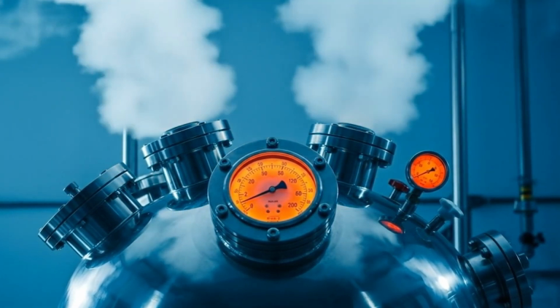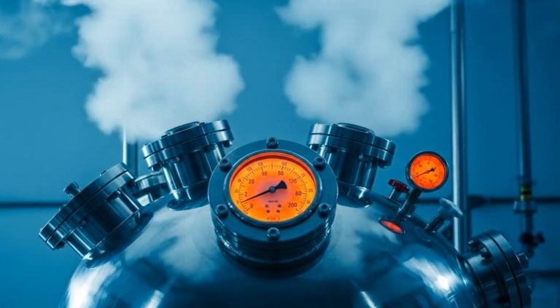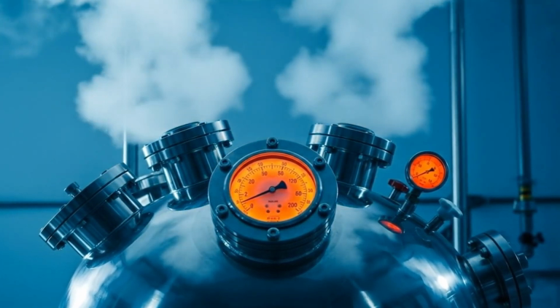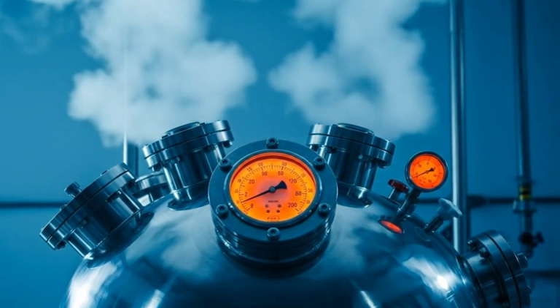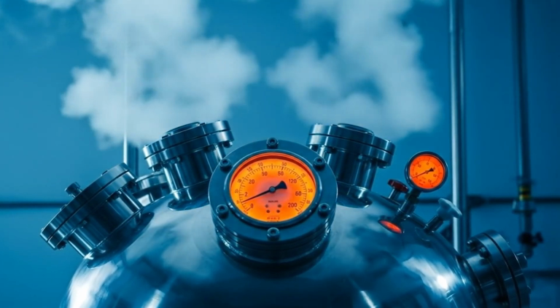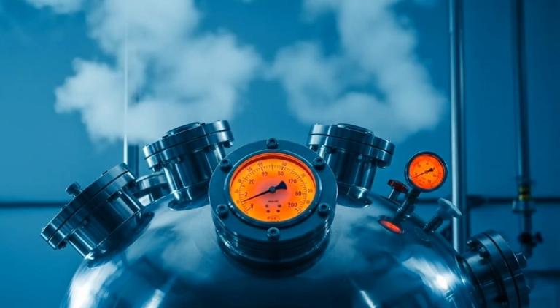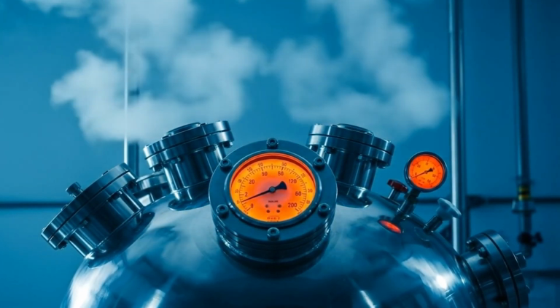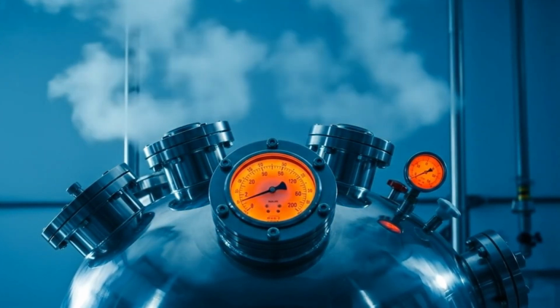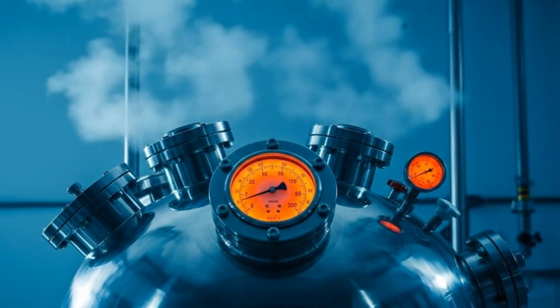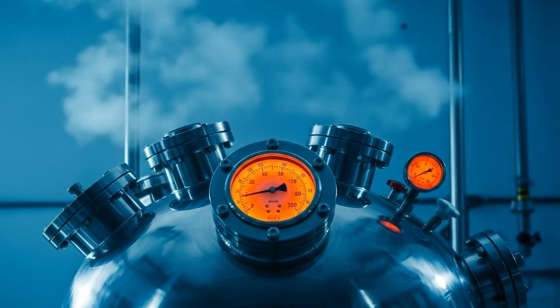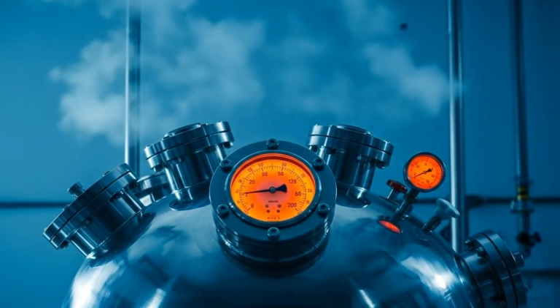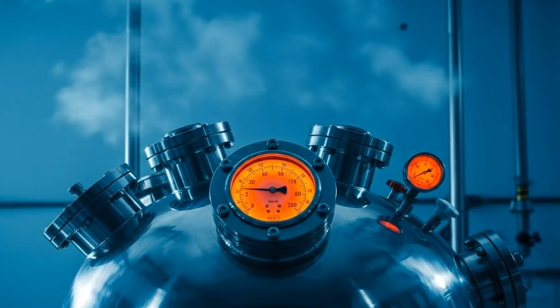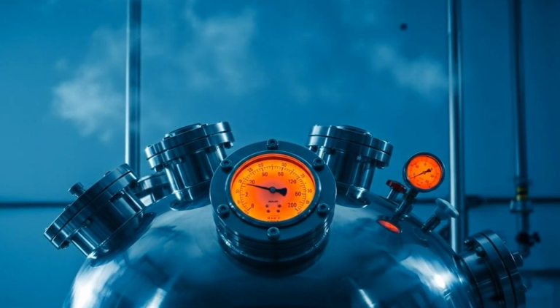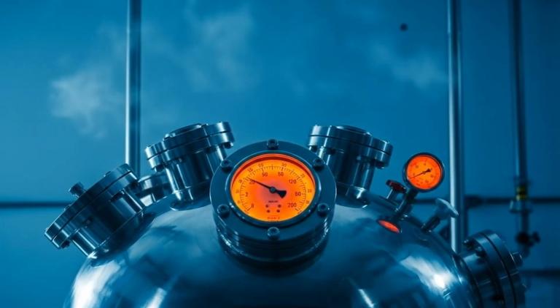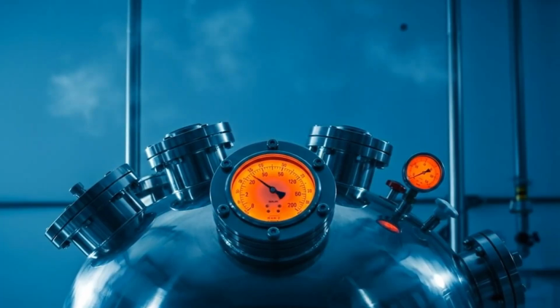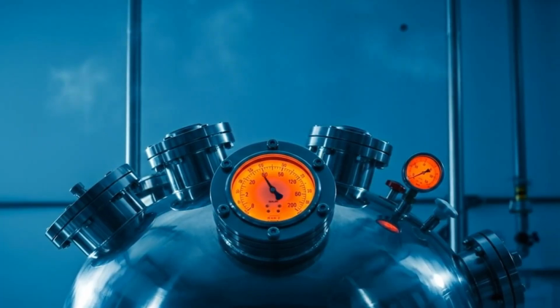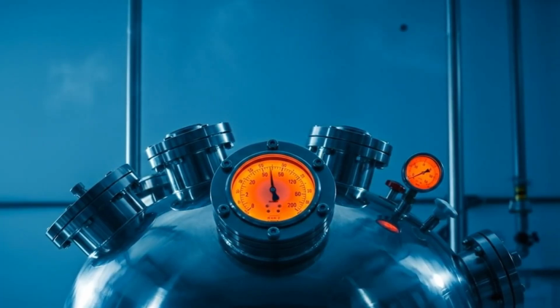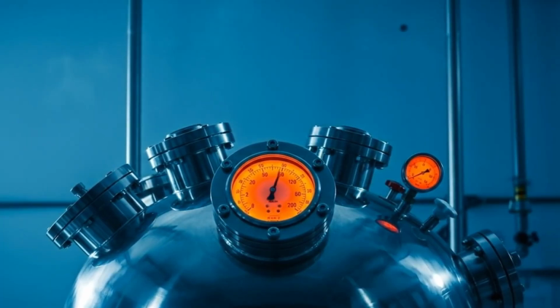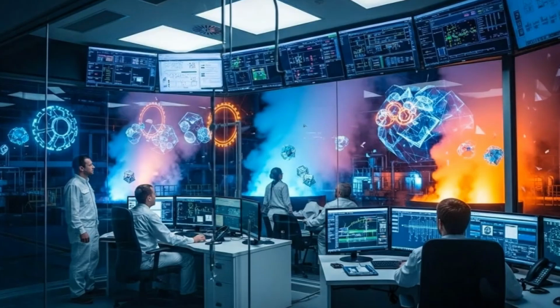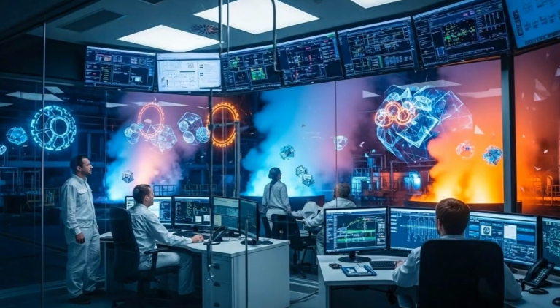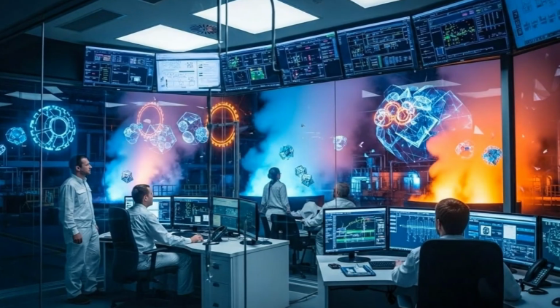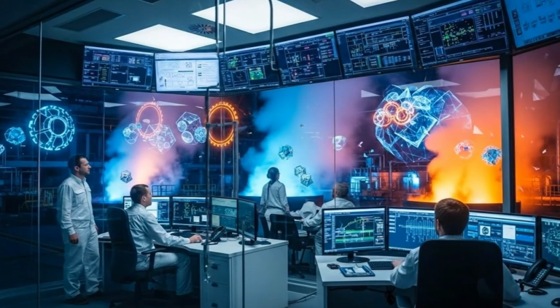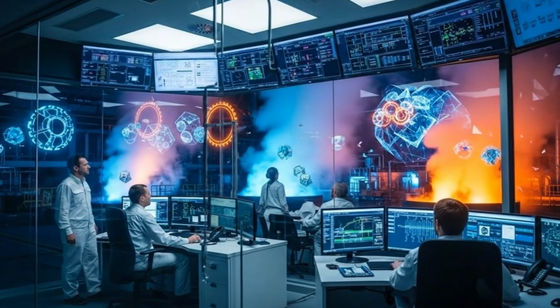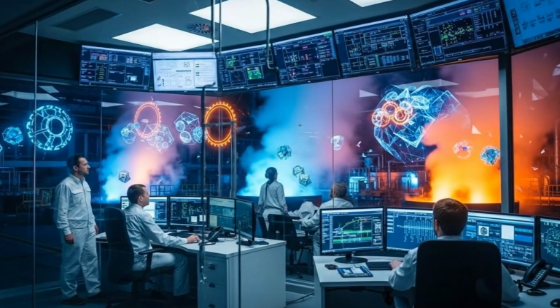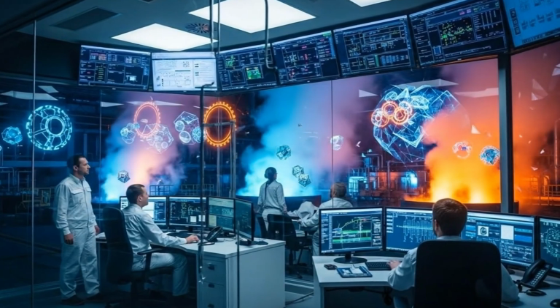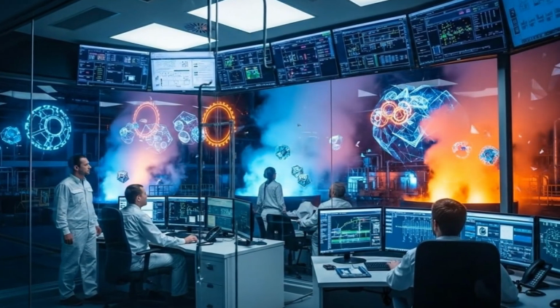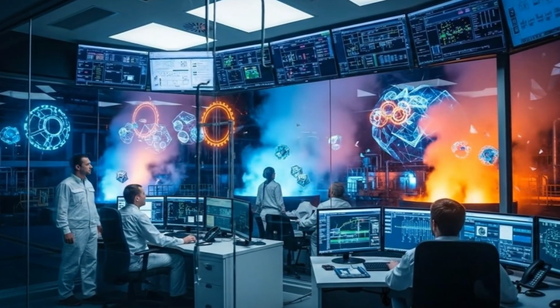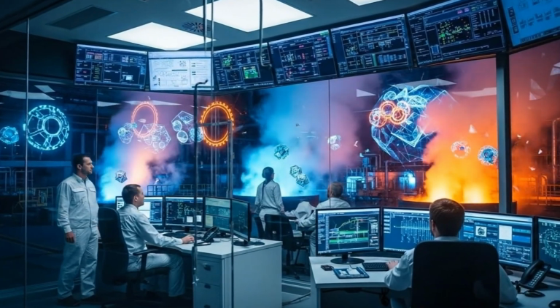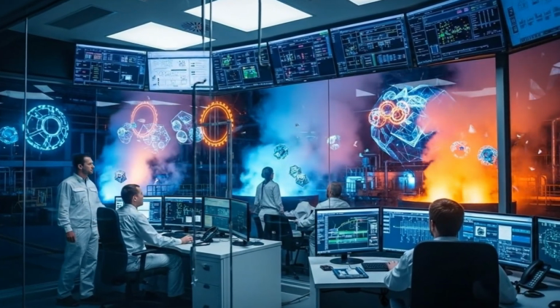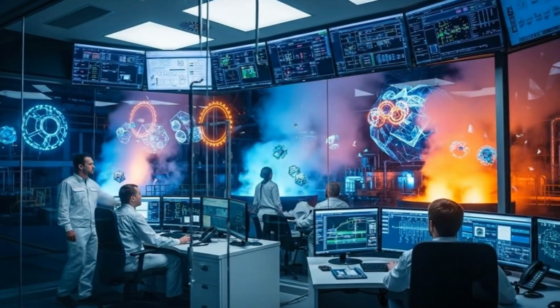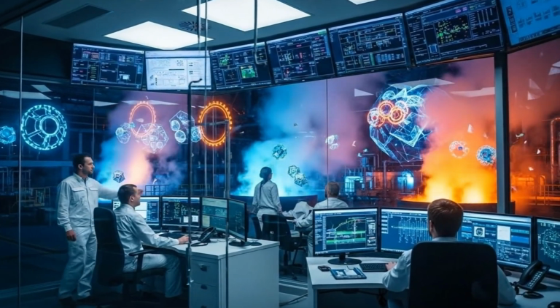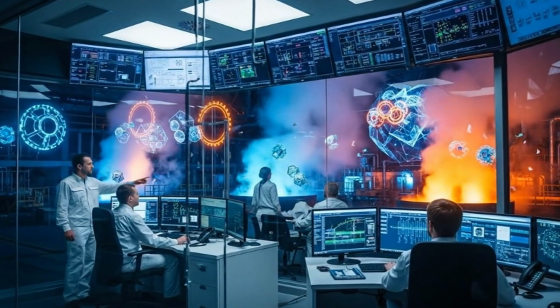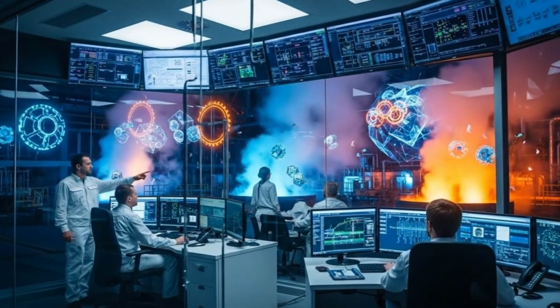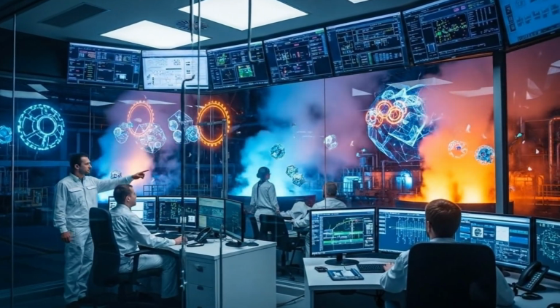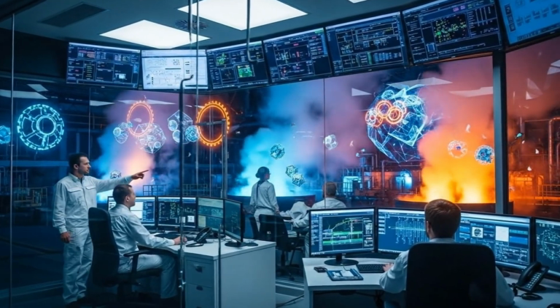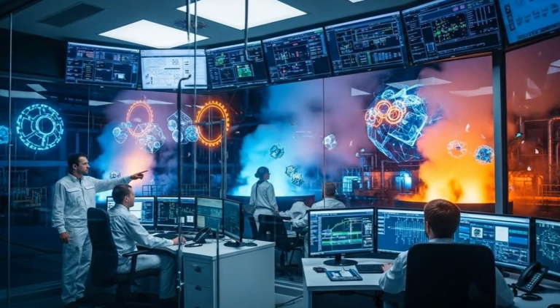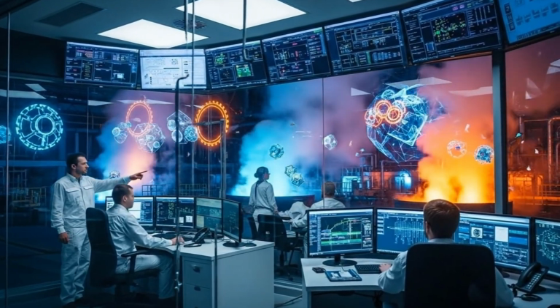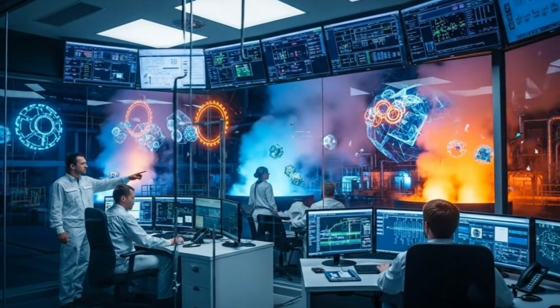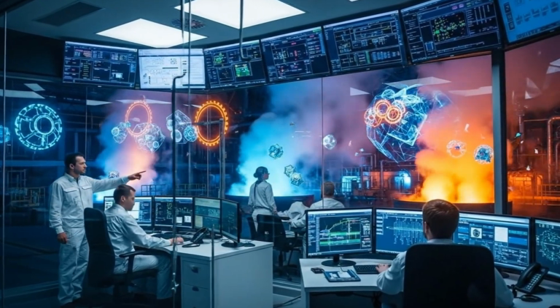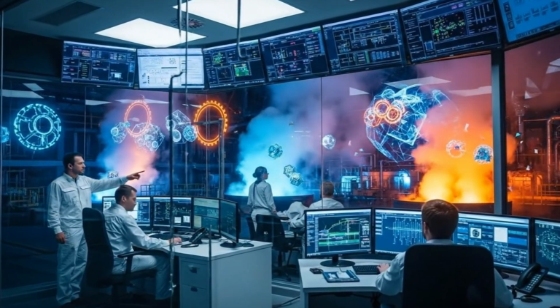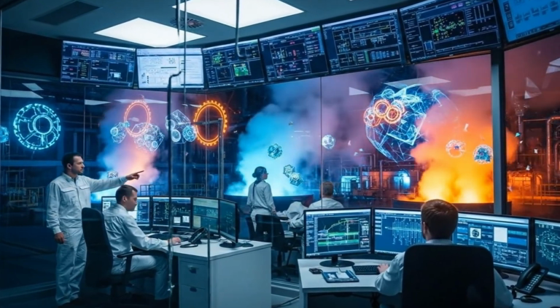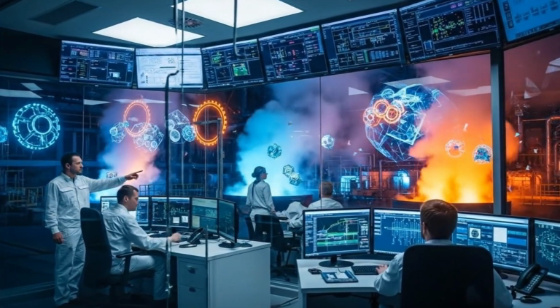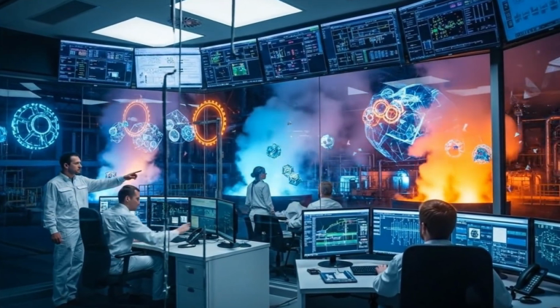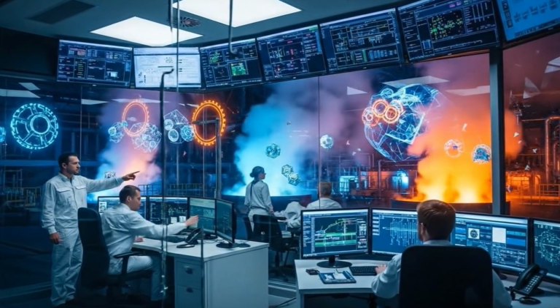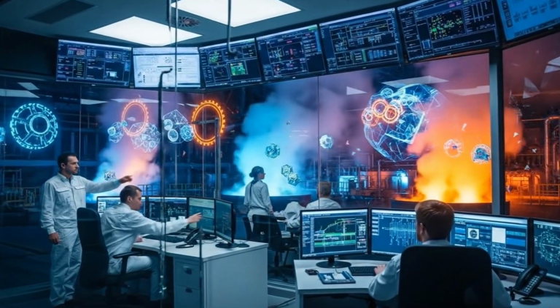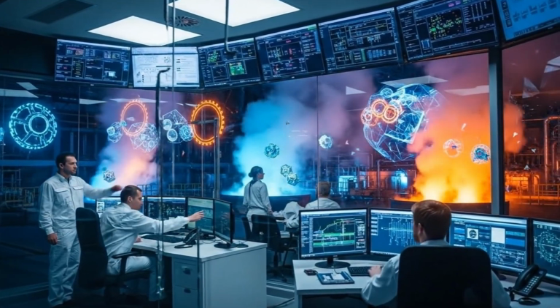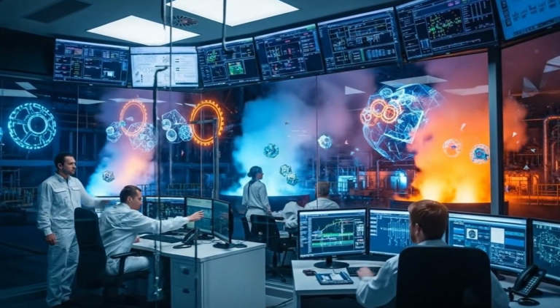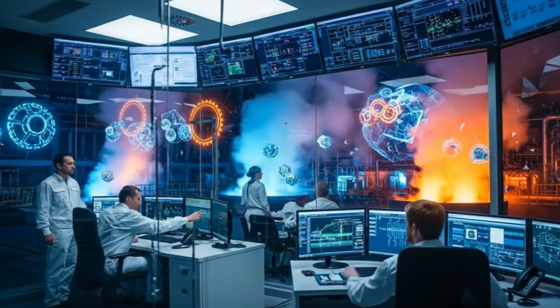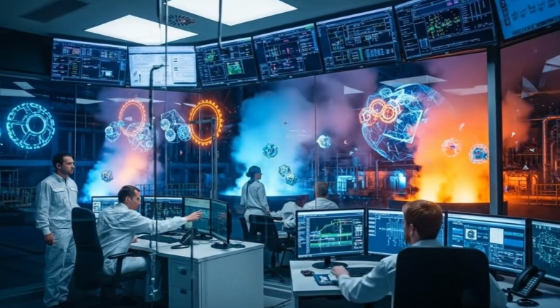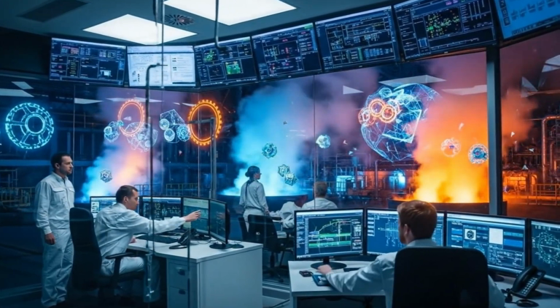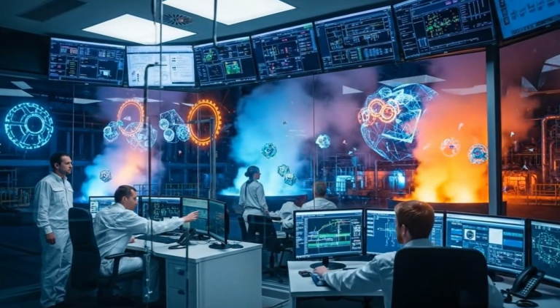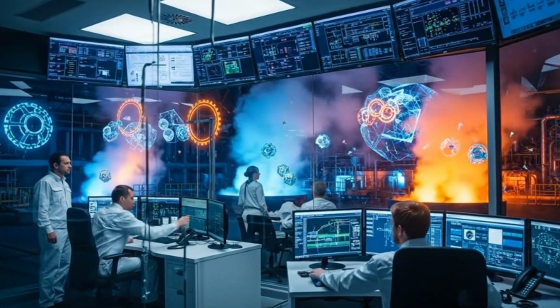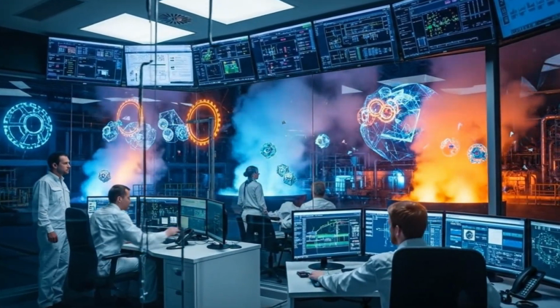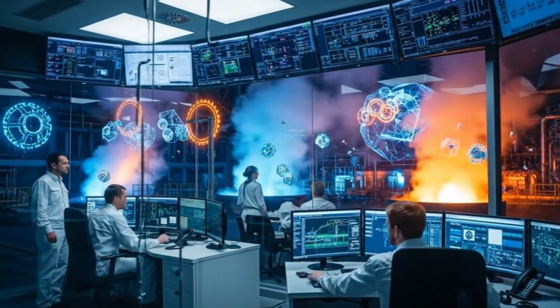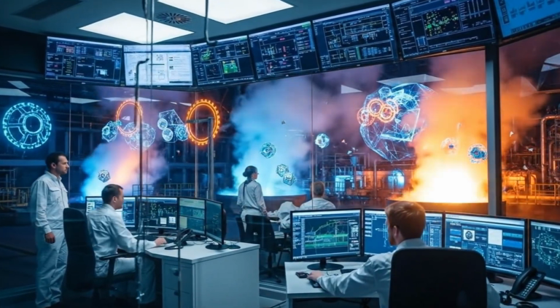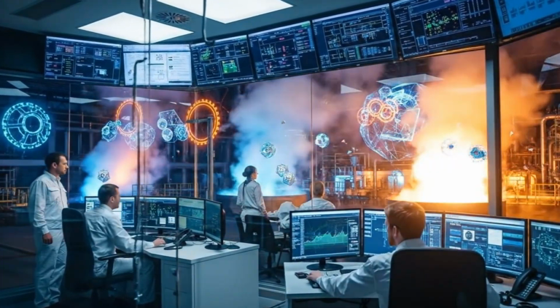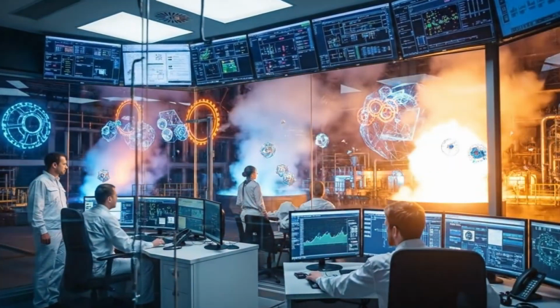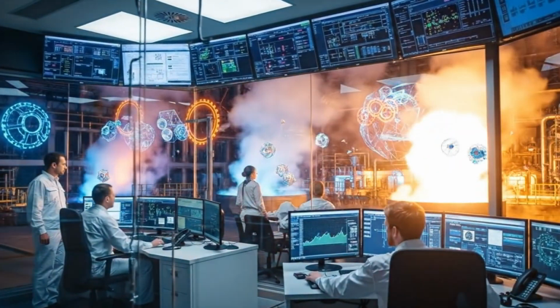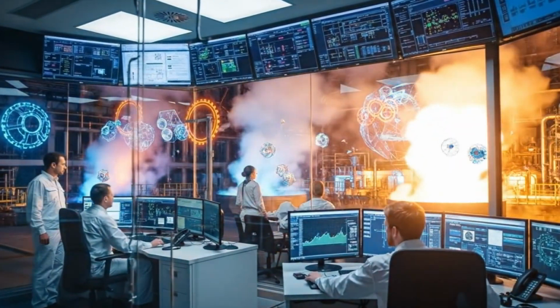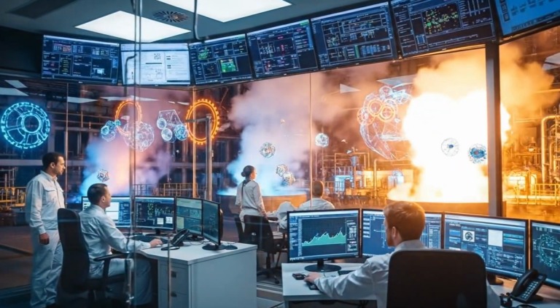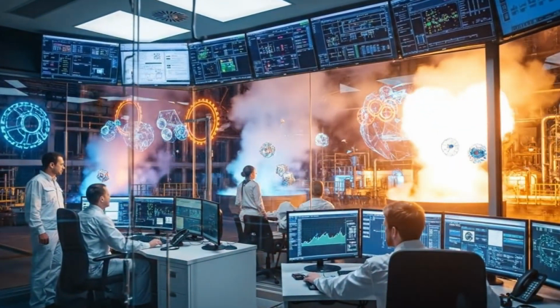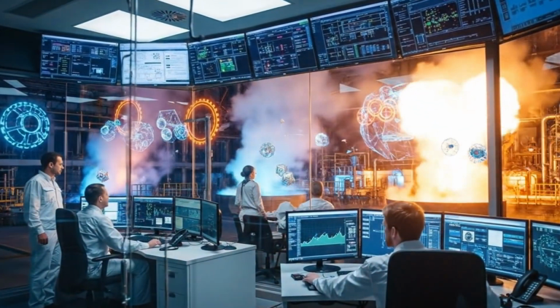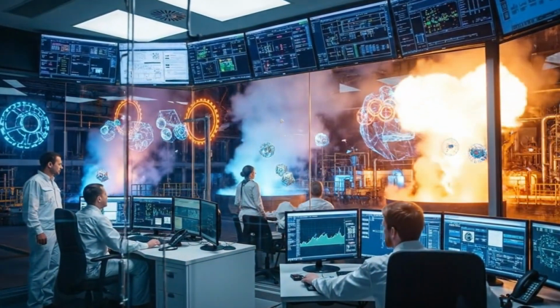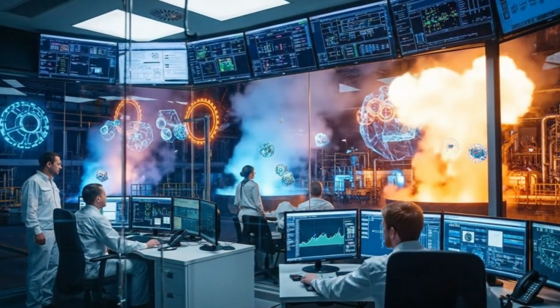Alert on screen 3. The blue elements are fluctuating. Rerouting power now.